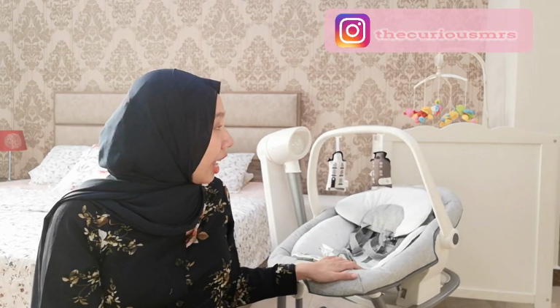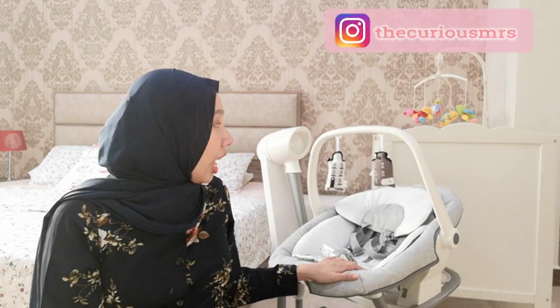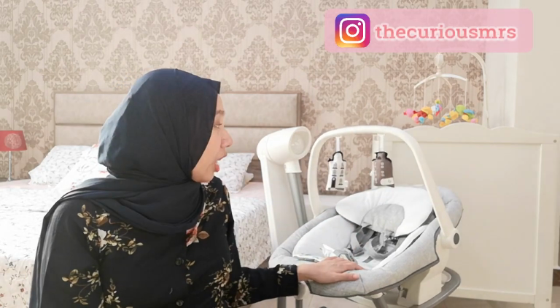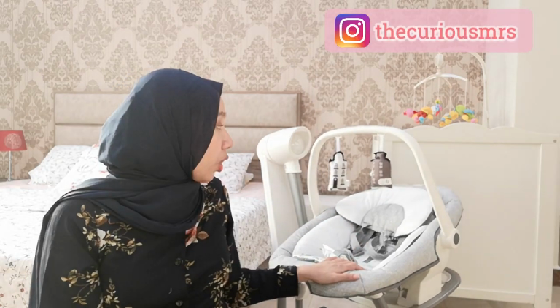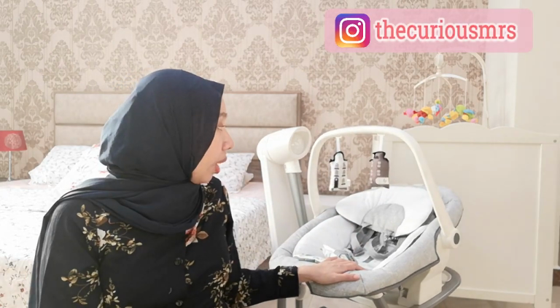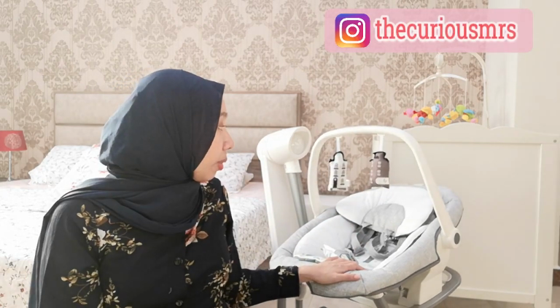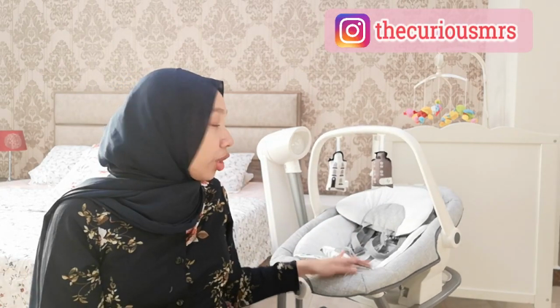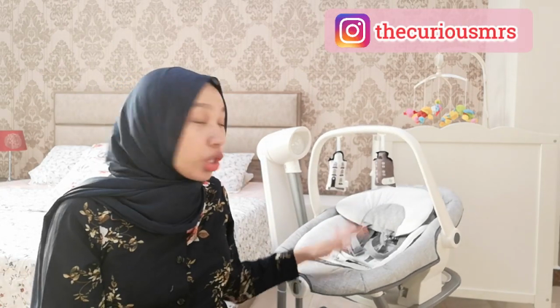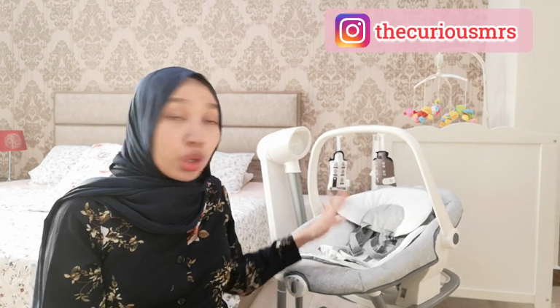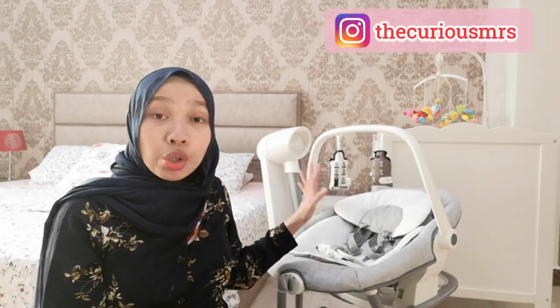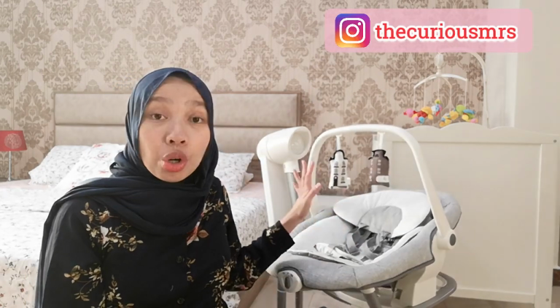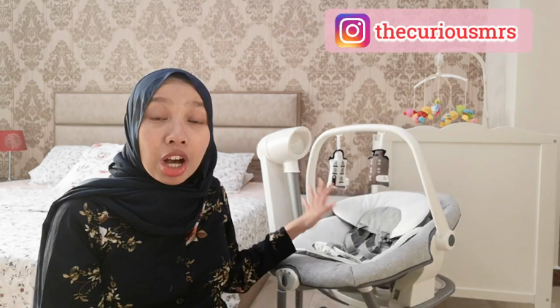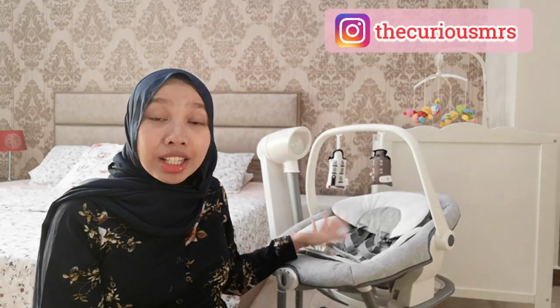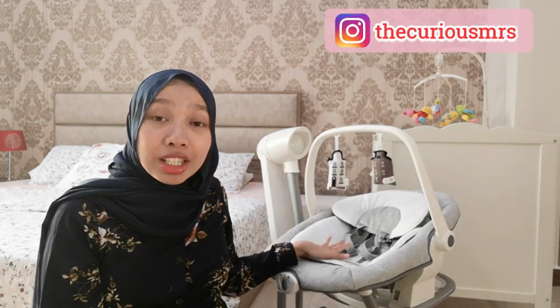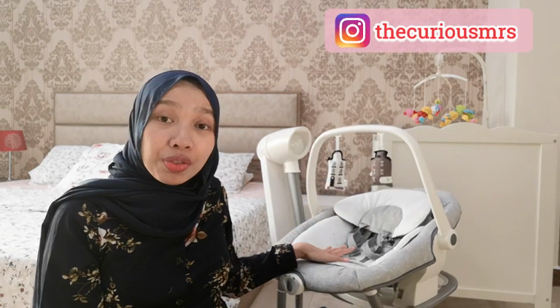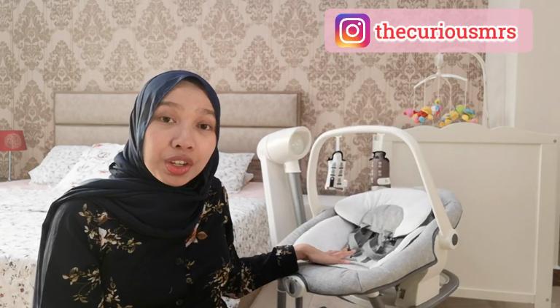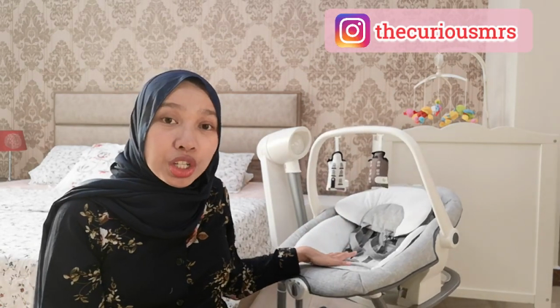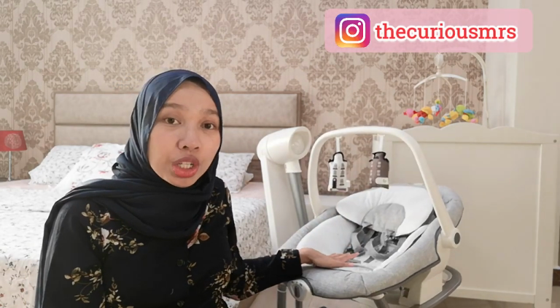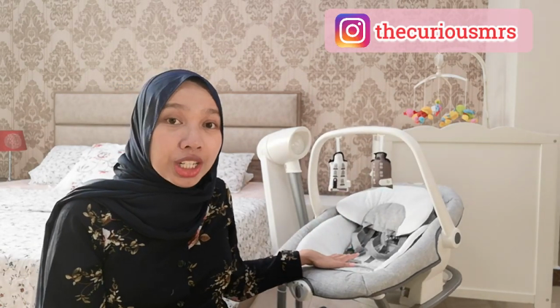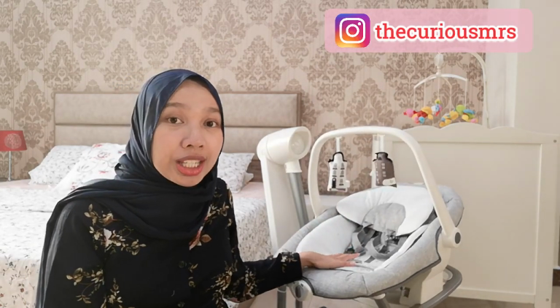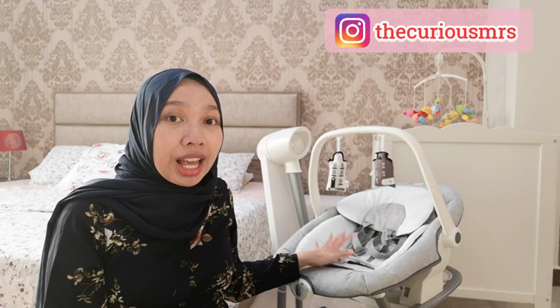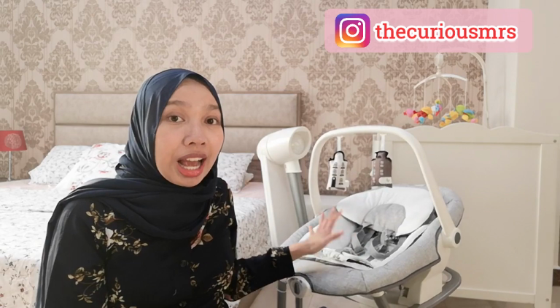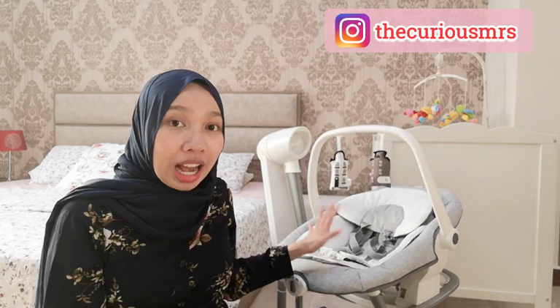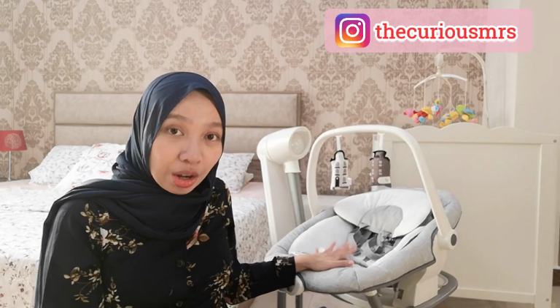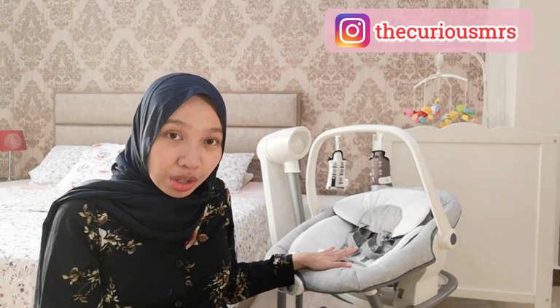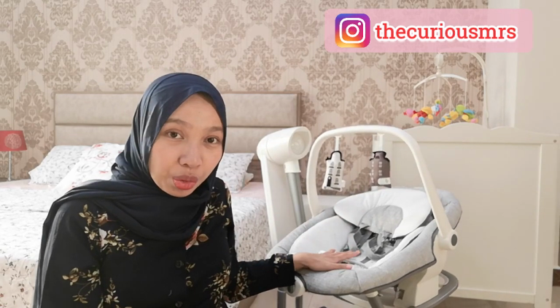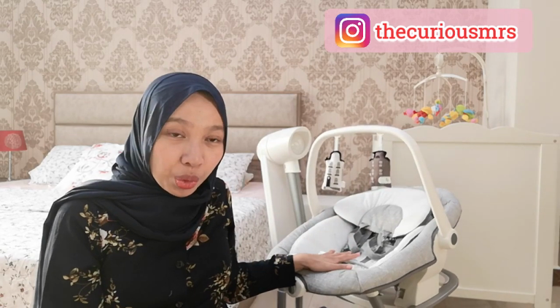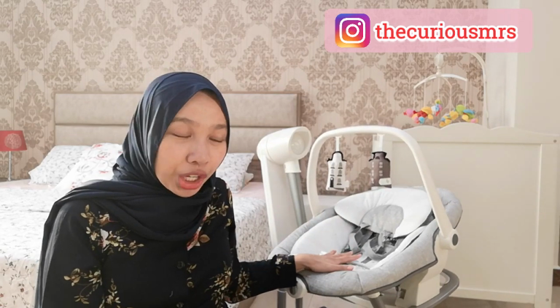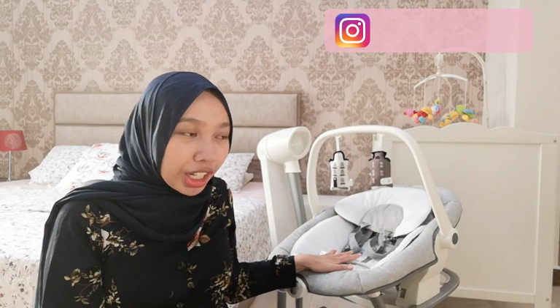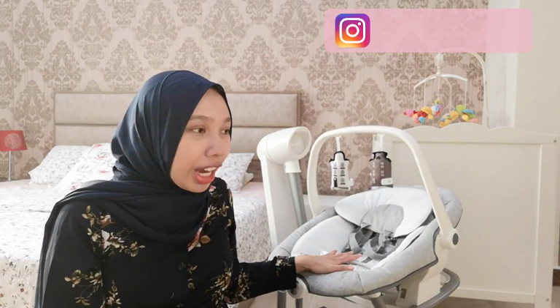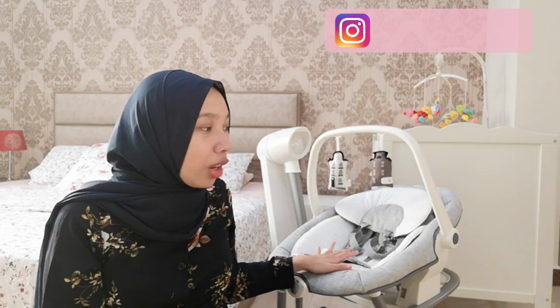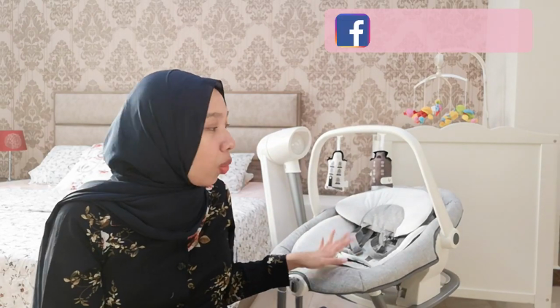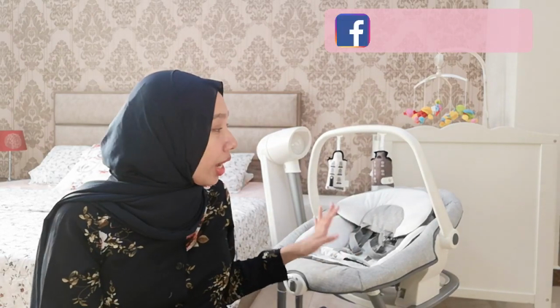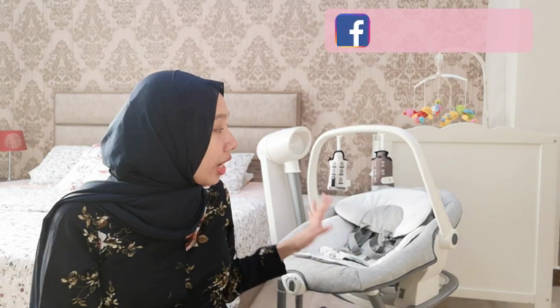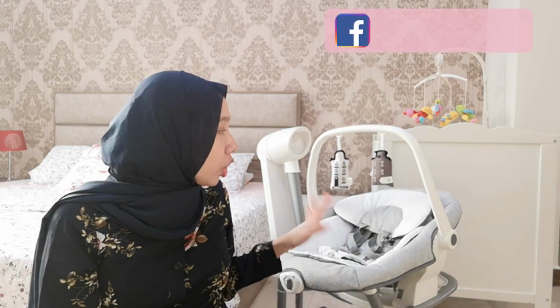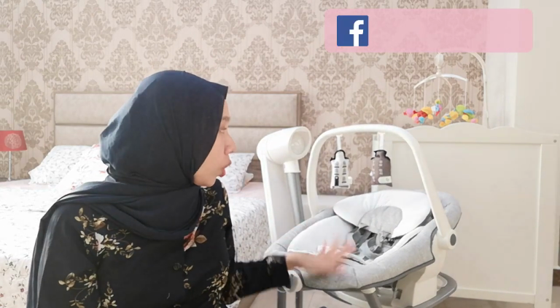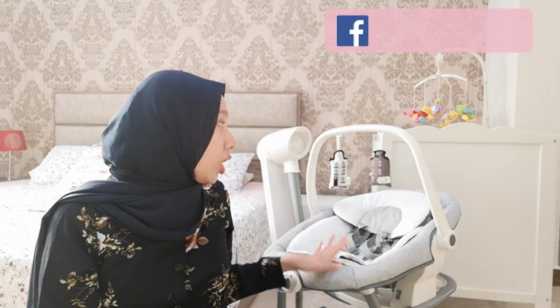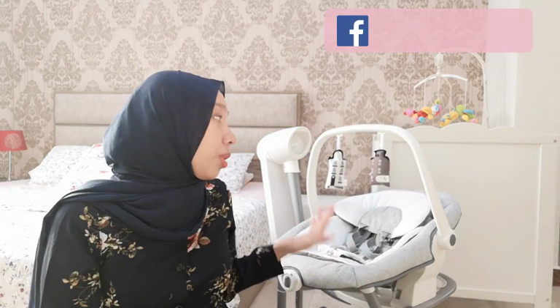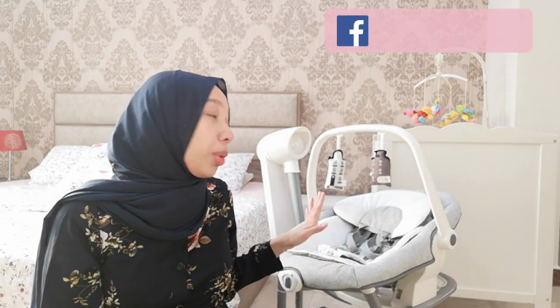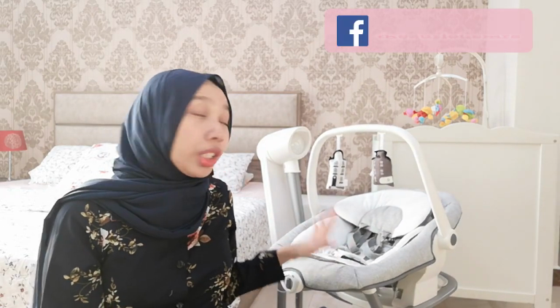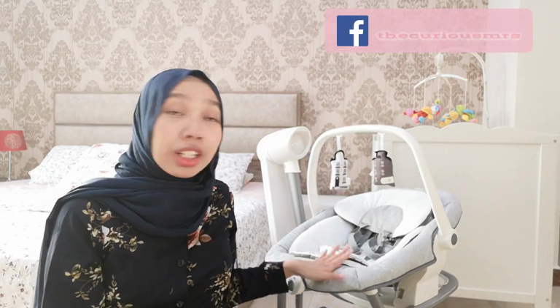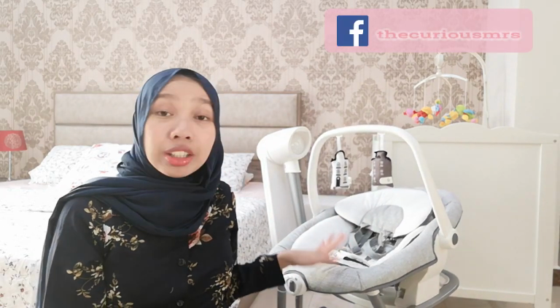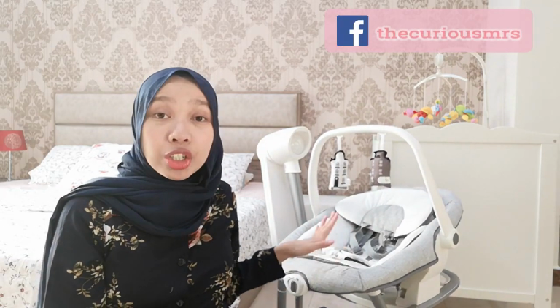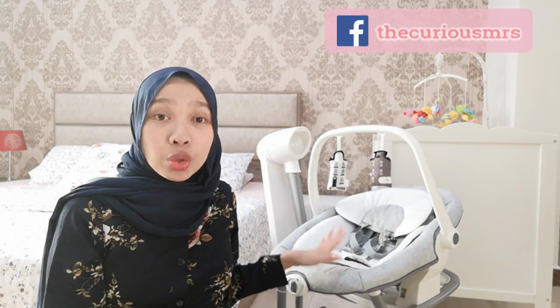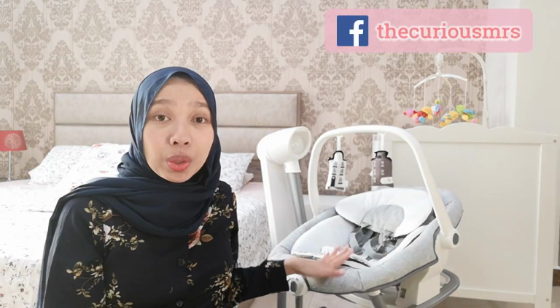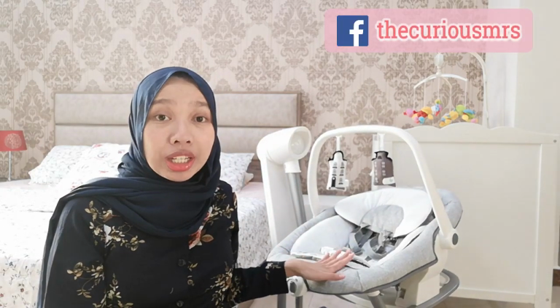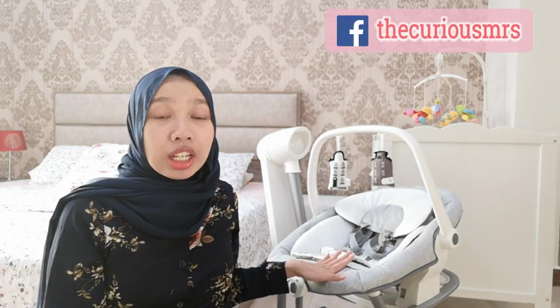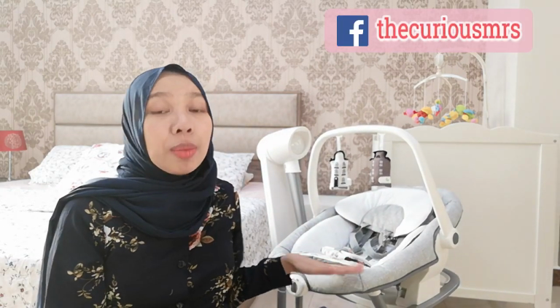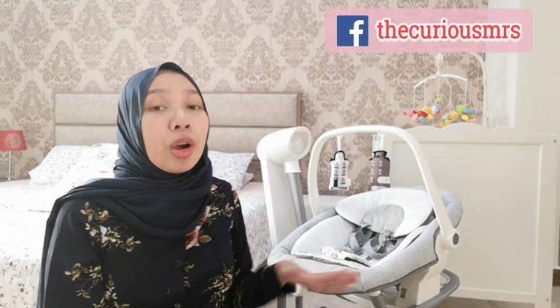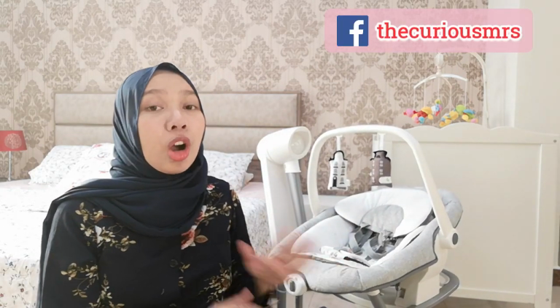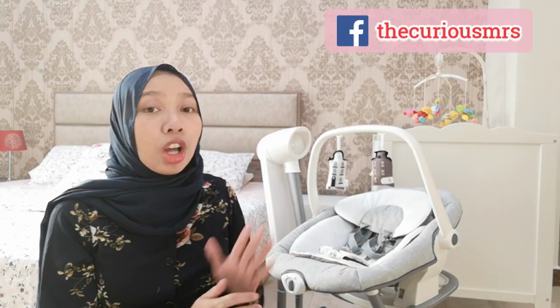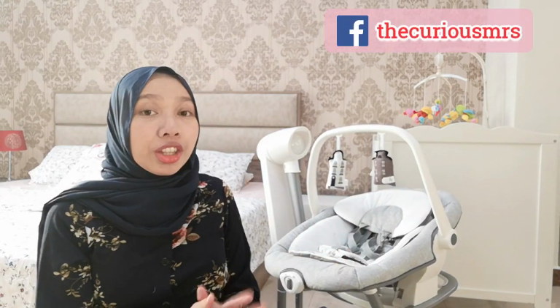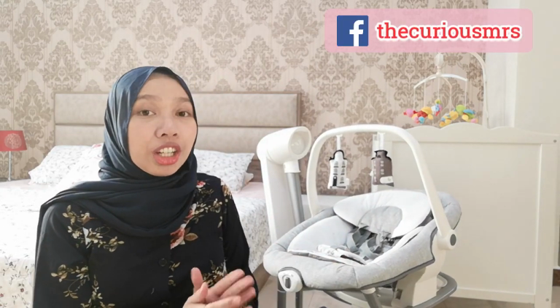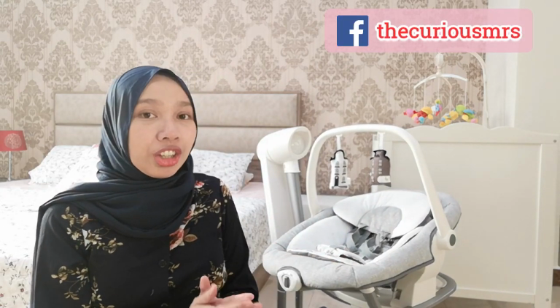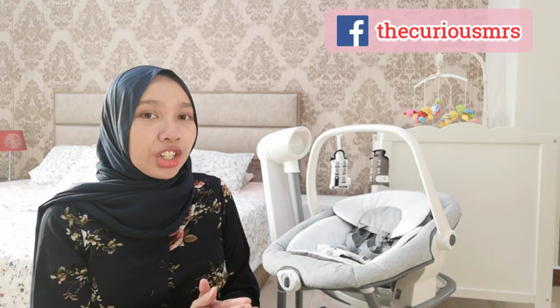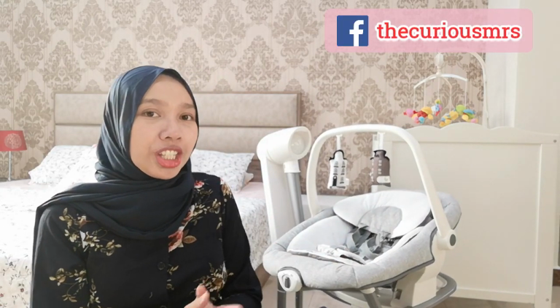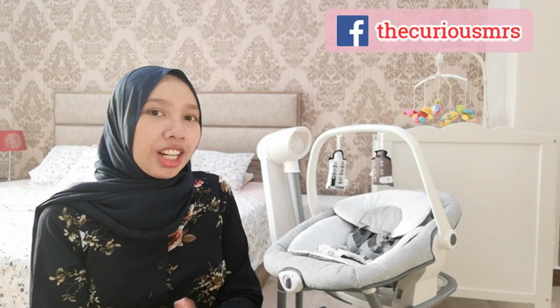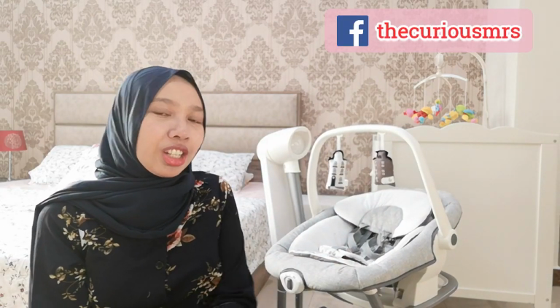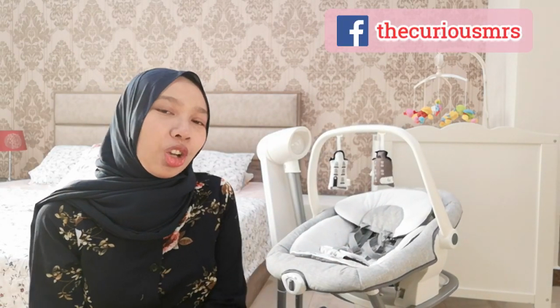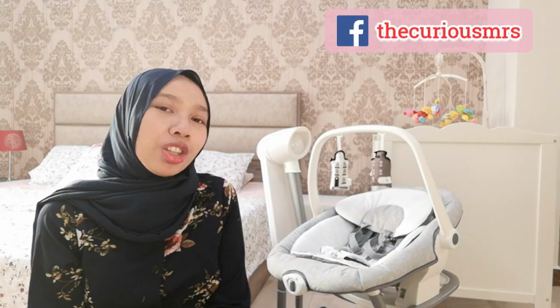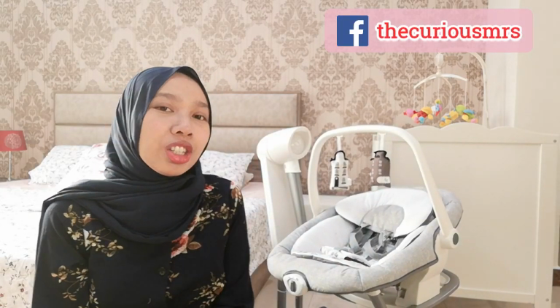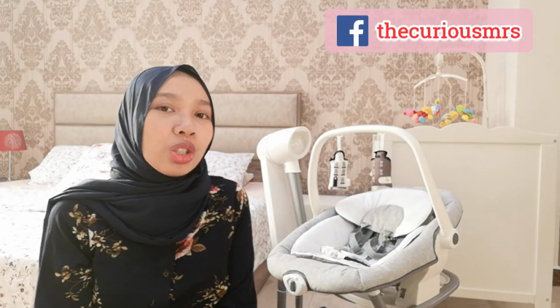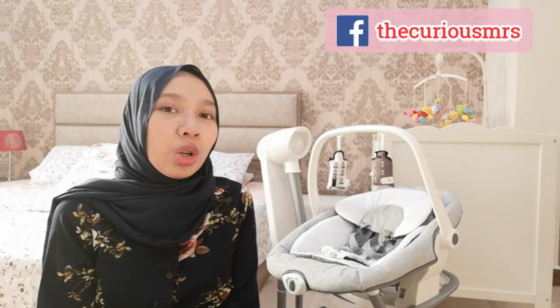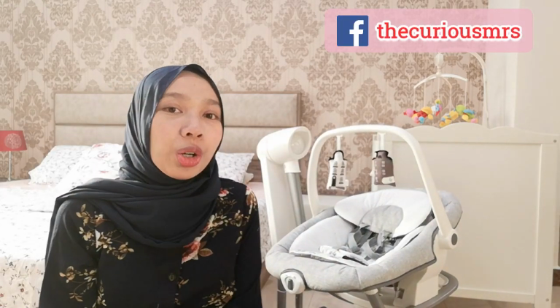I'm going to show you all its features, how they work, and why I chose this particular swing among all the others that I saw in the store.